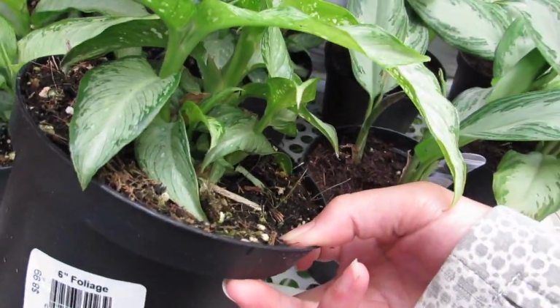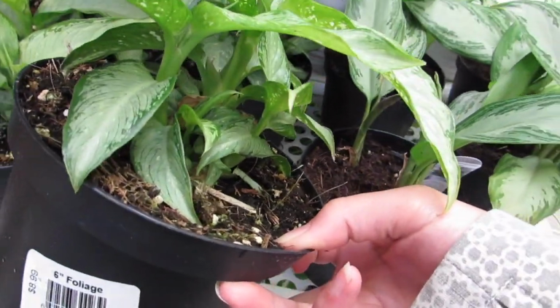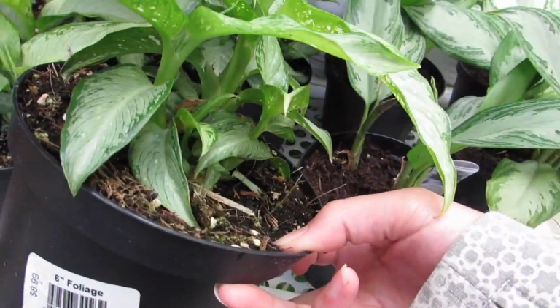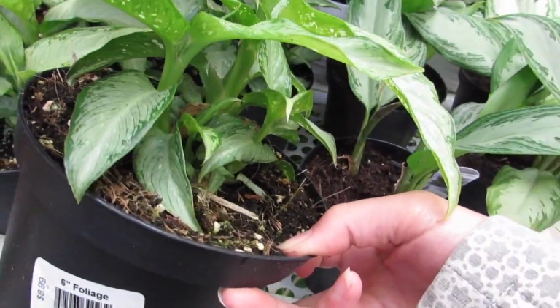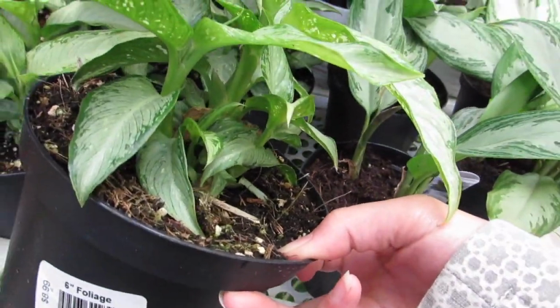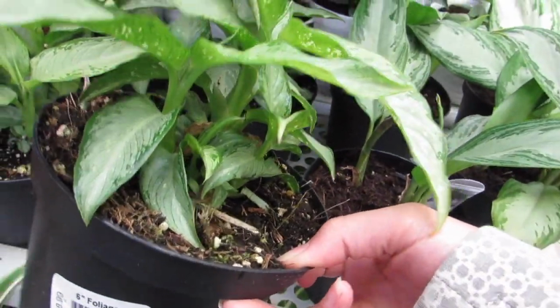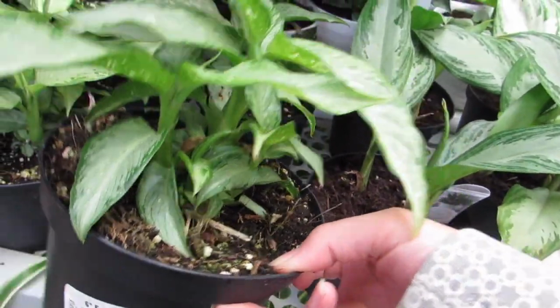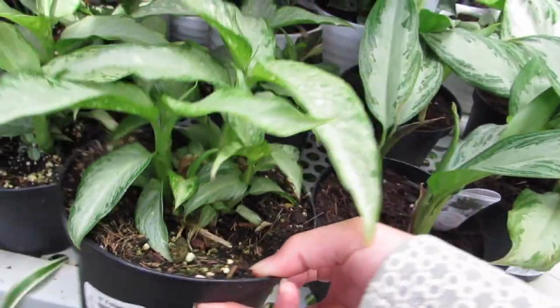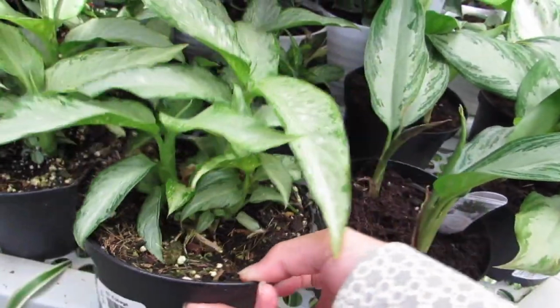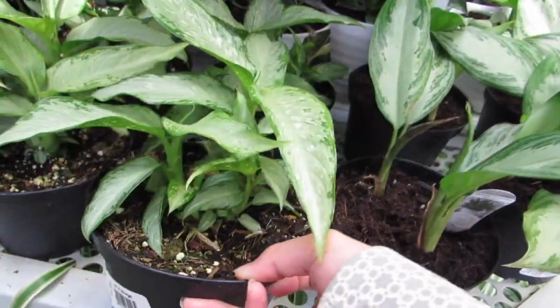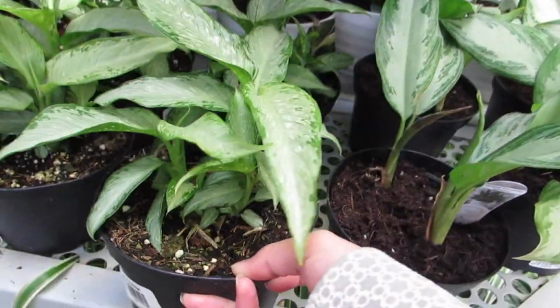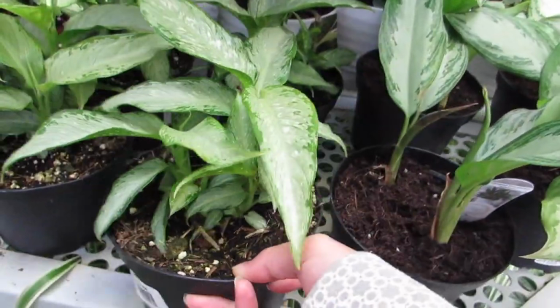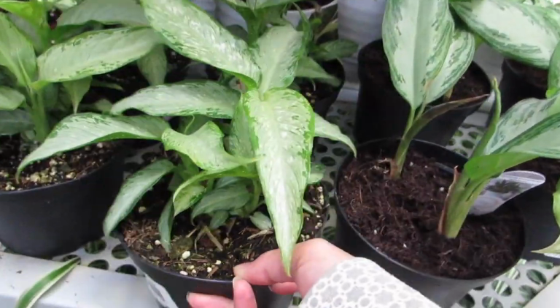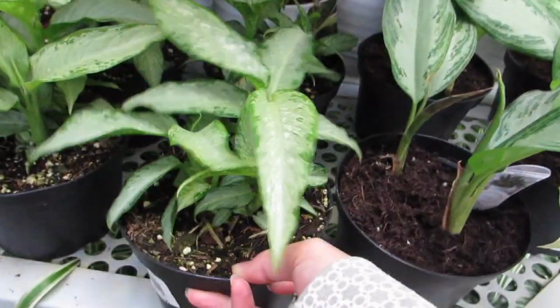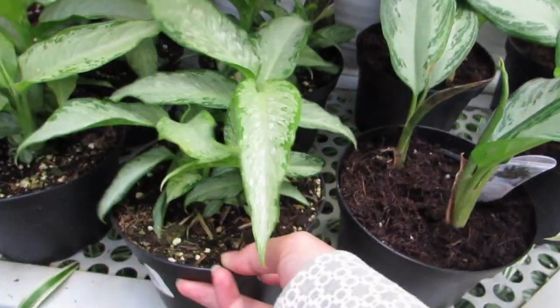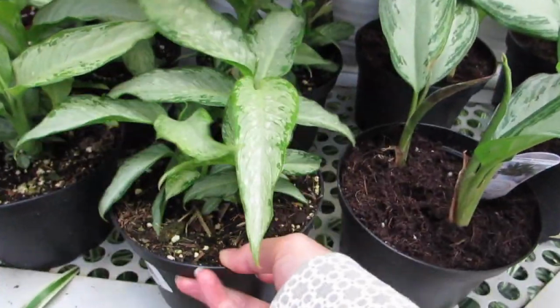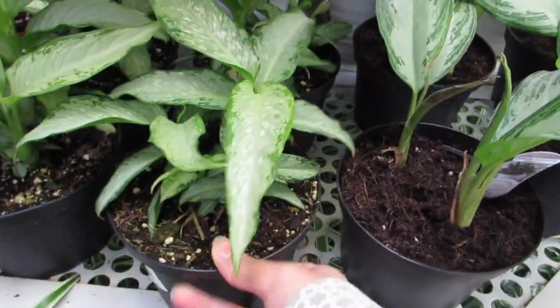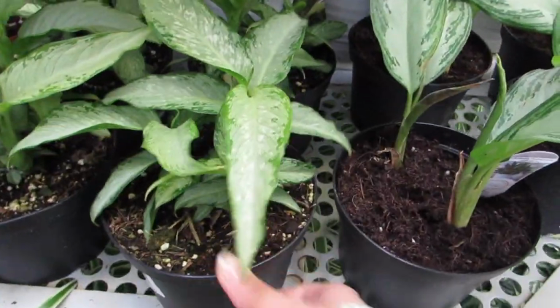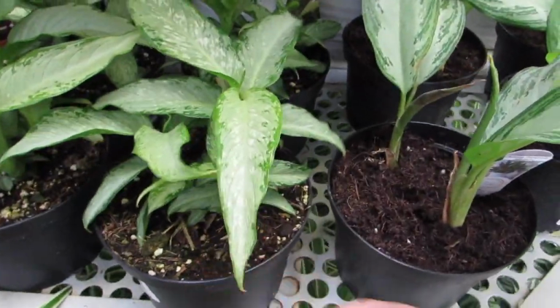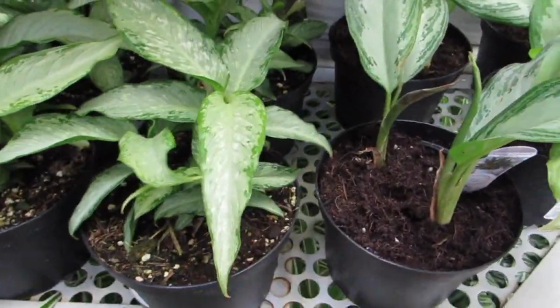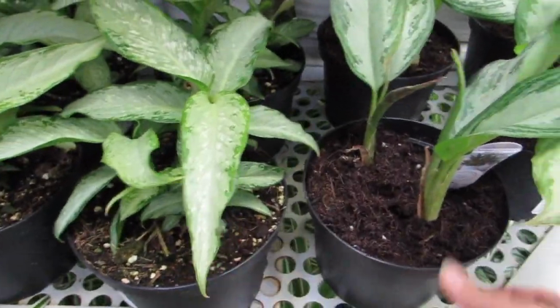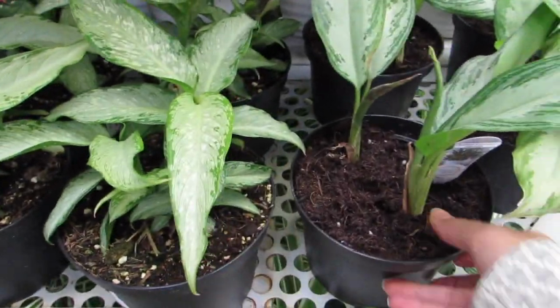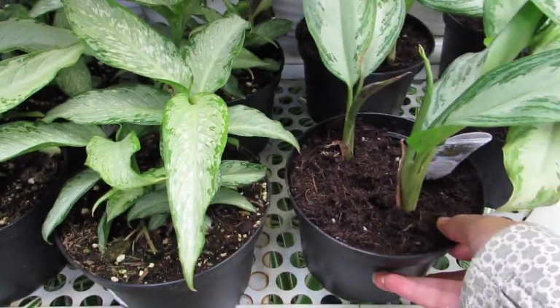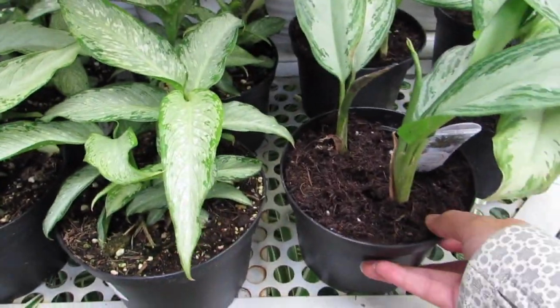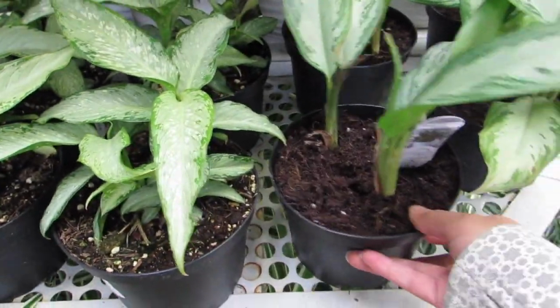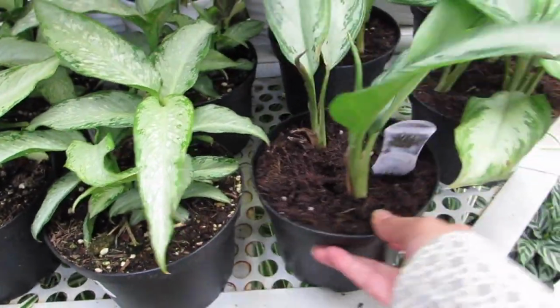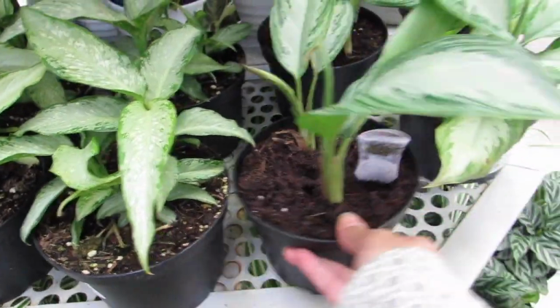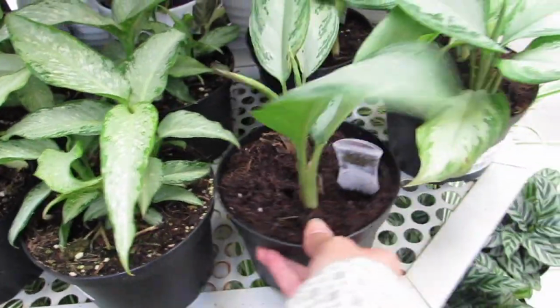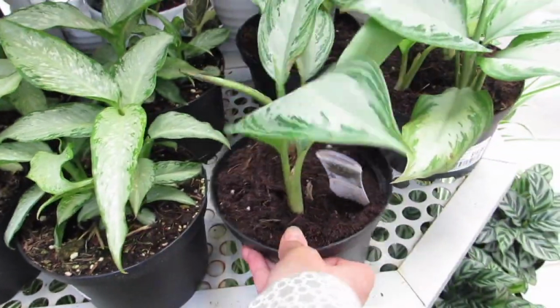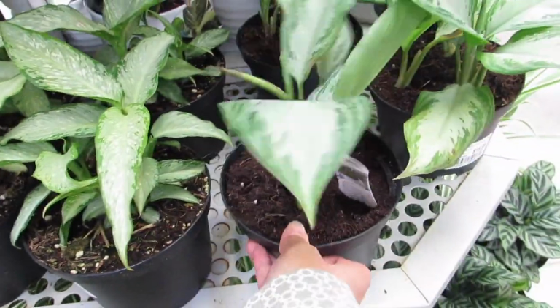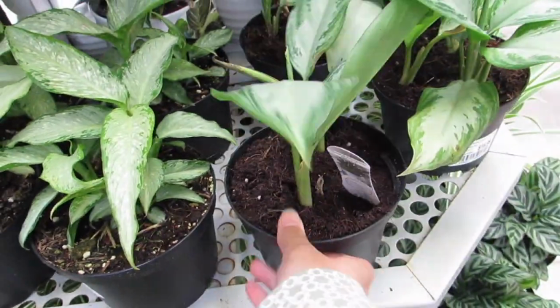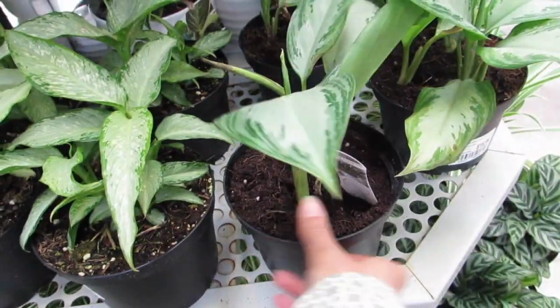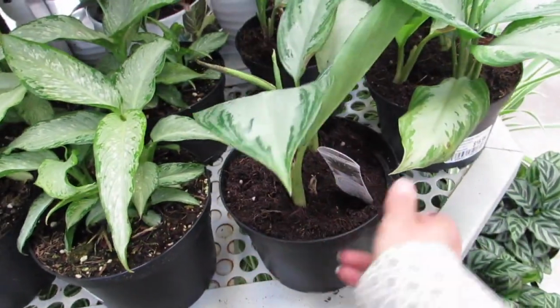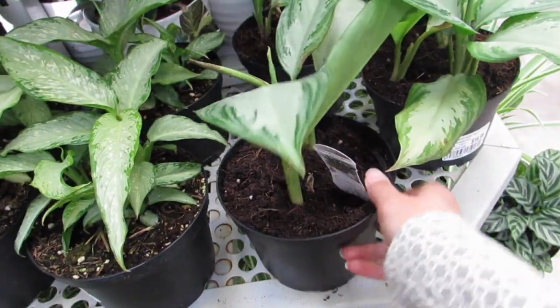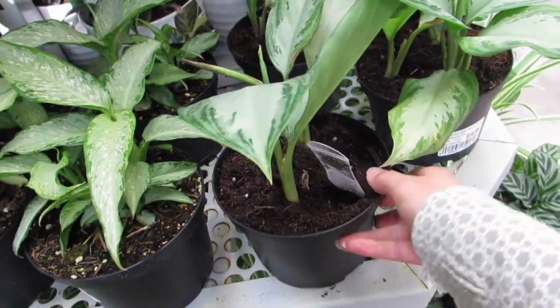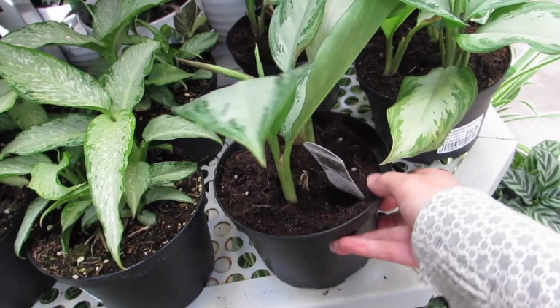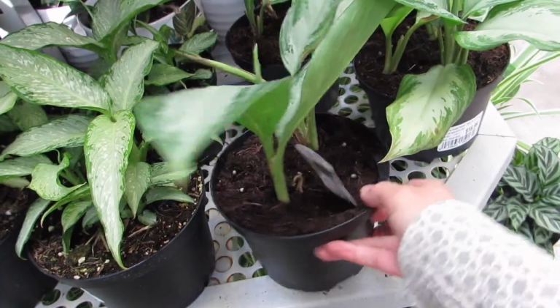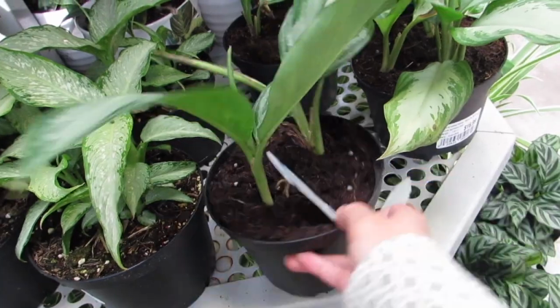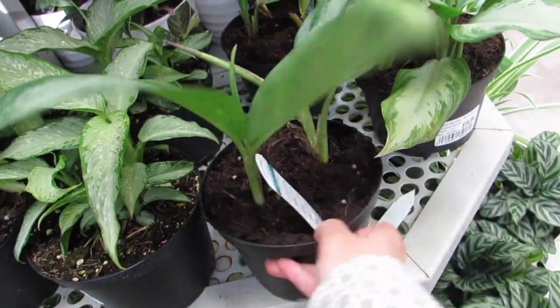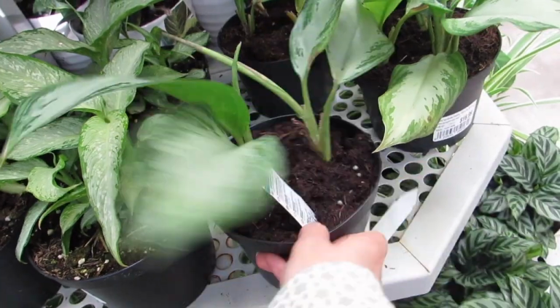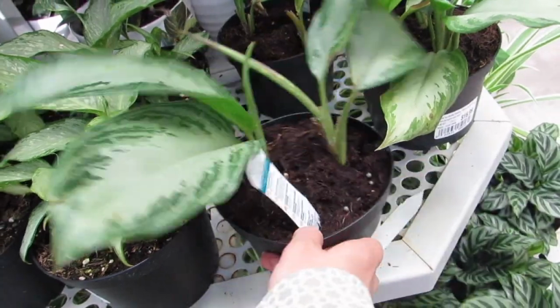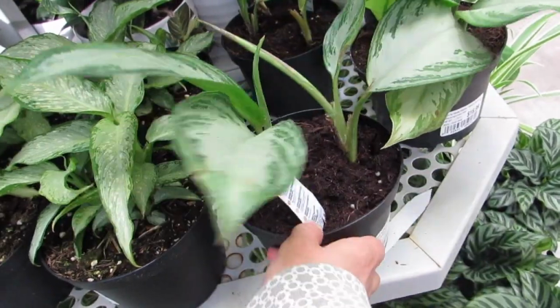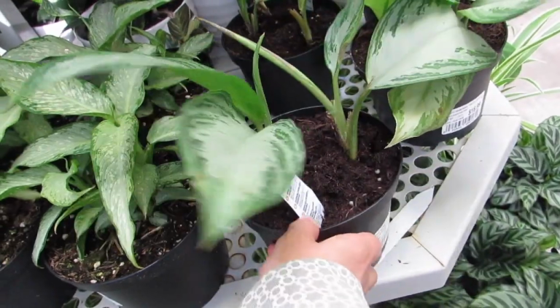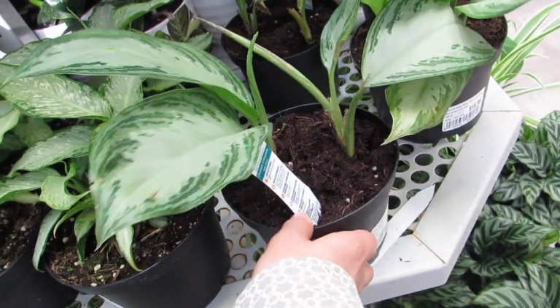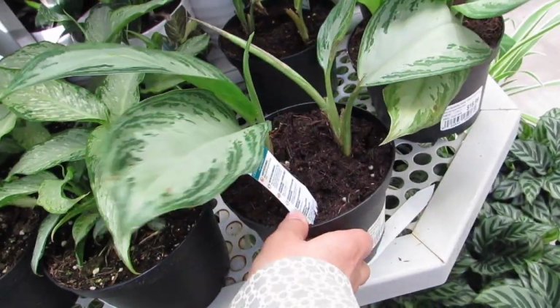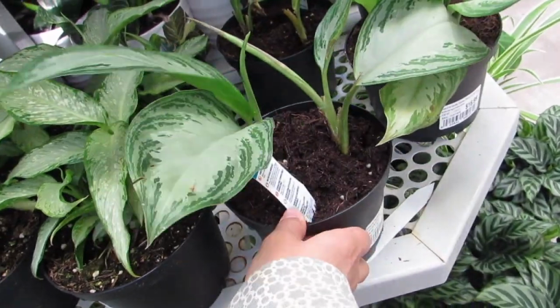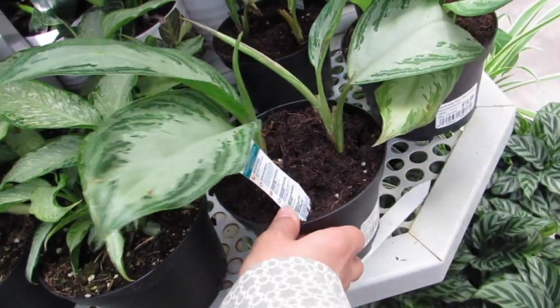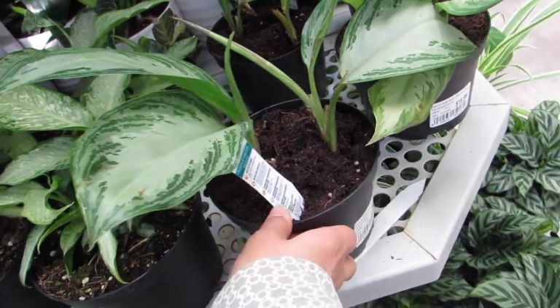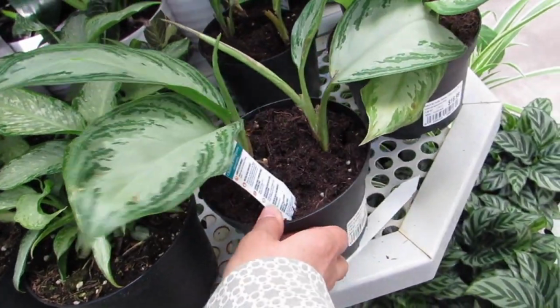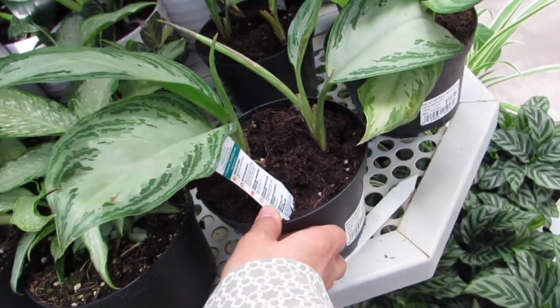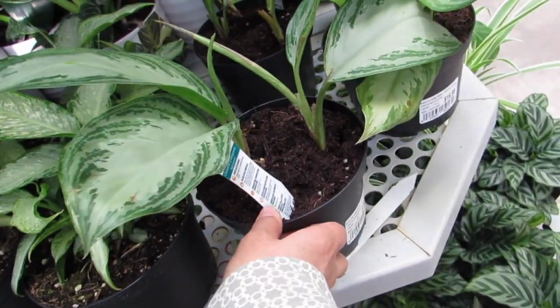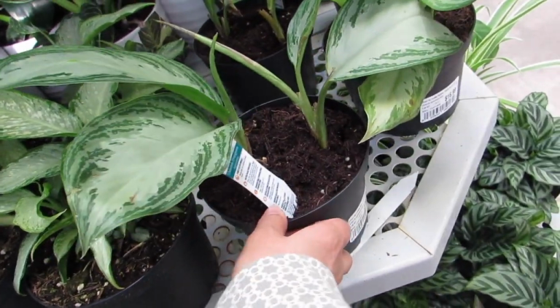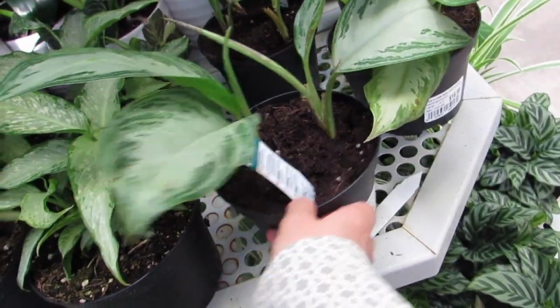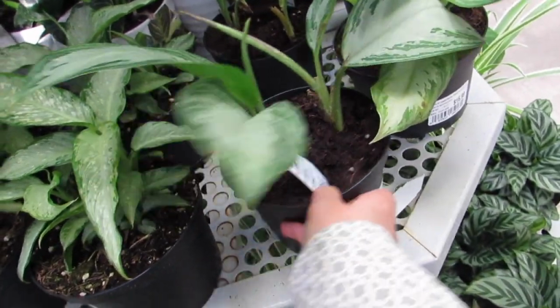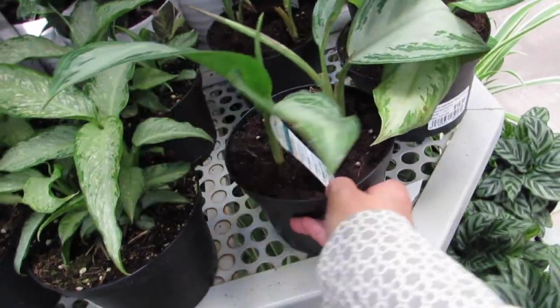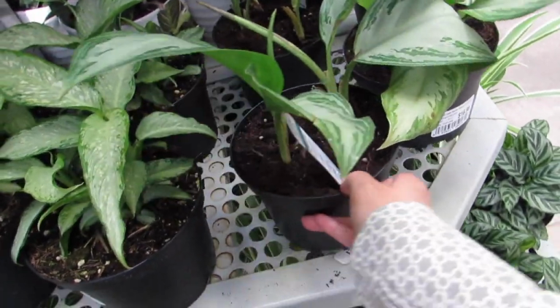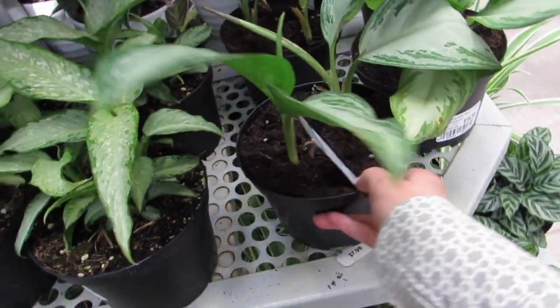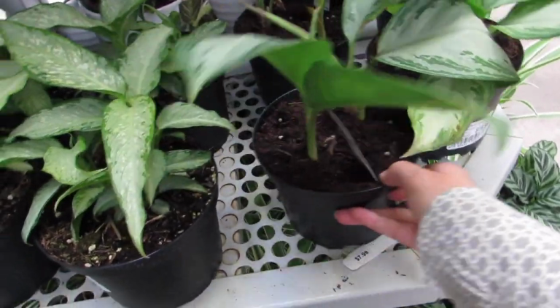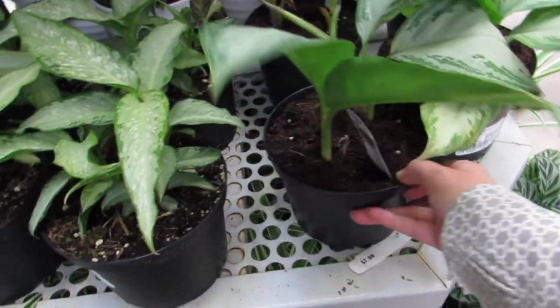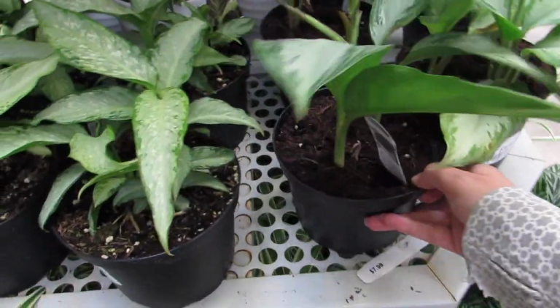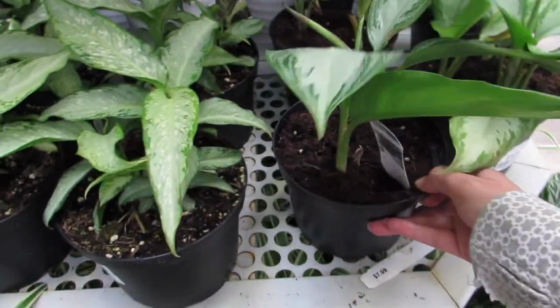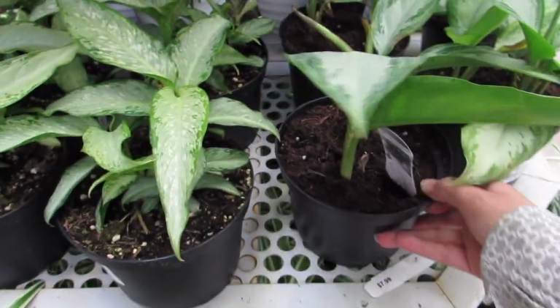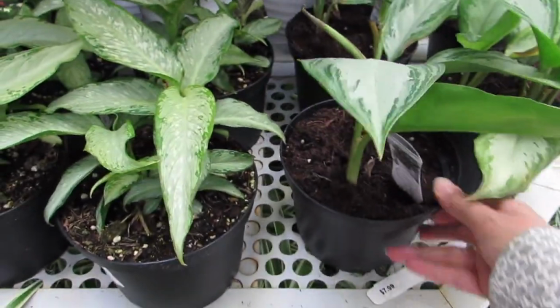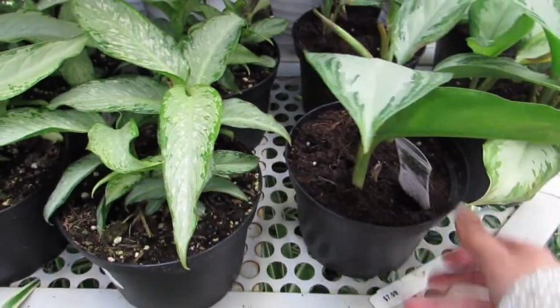Isn't he $8.99? And these guys are $16.99.